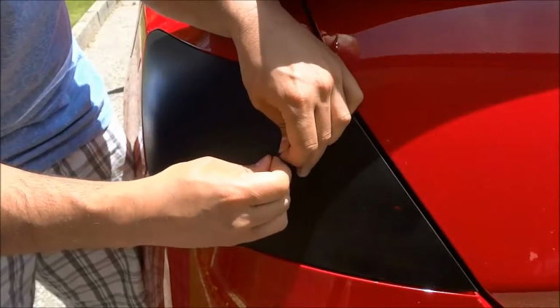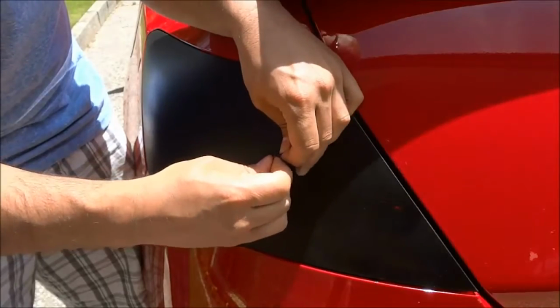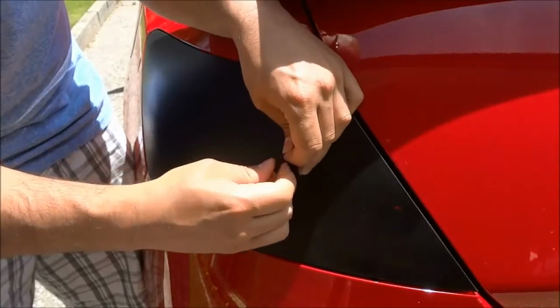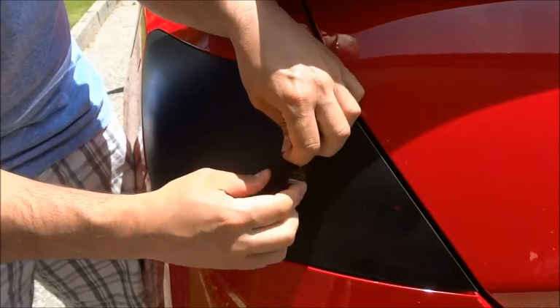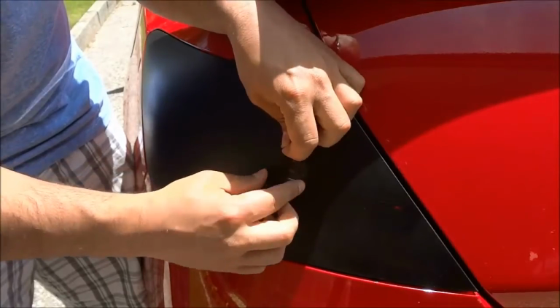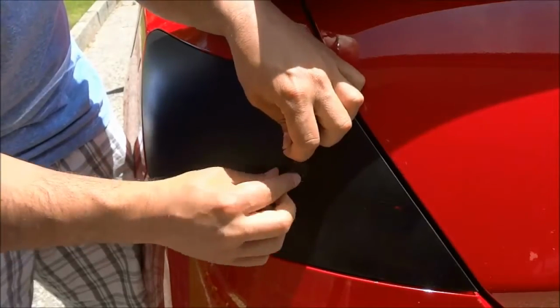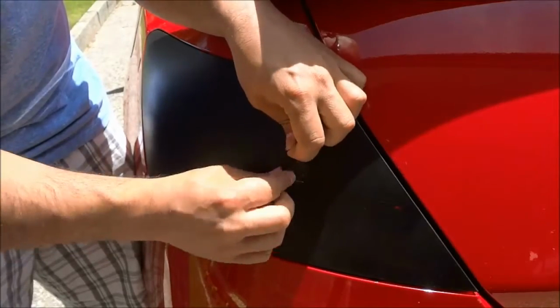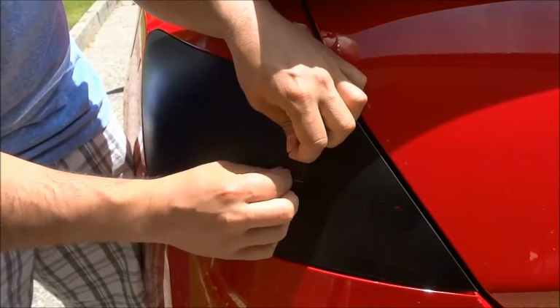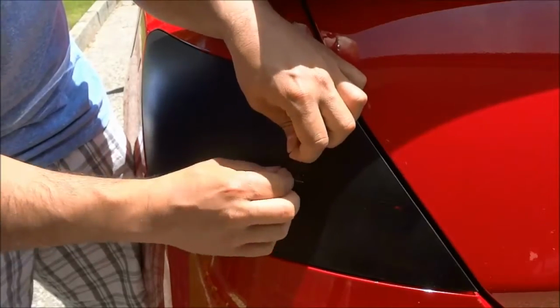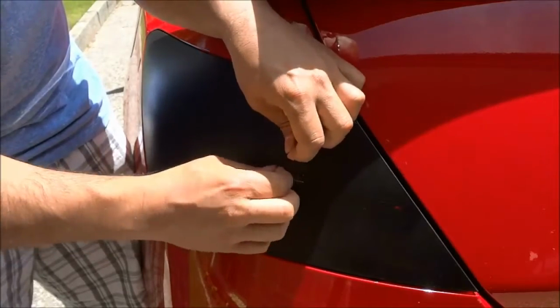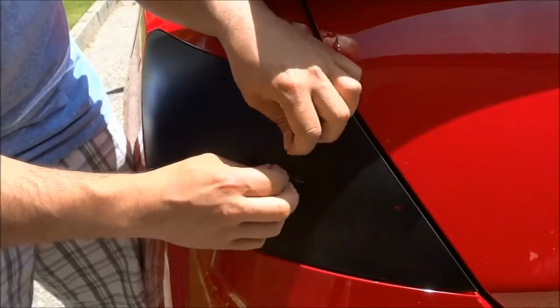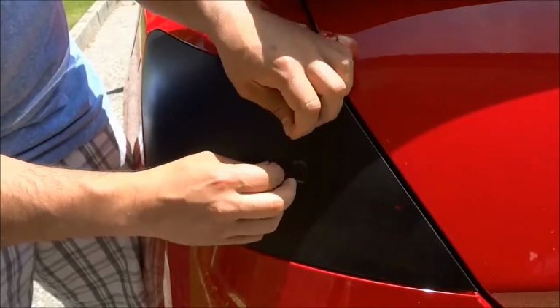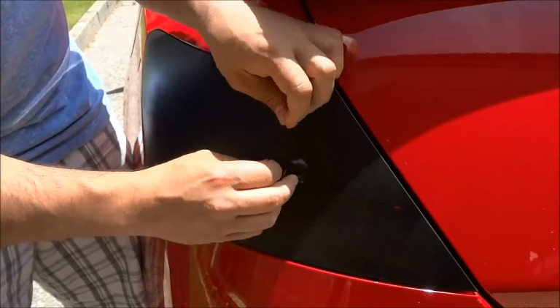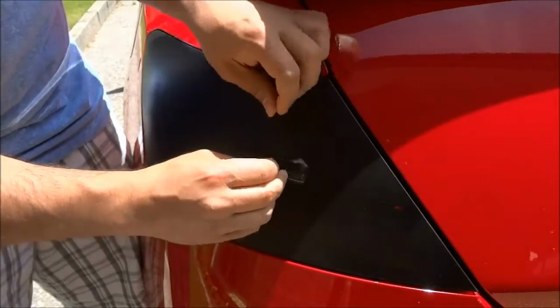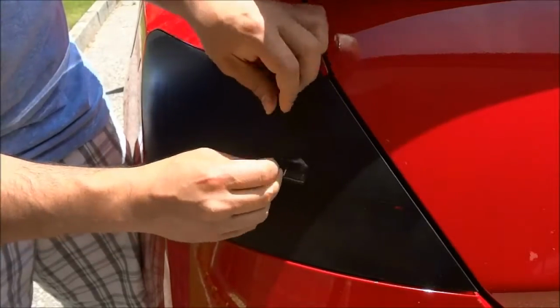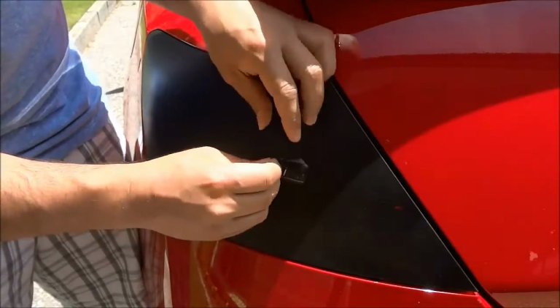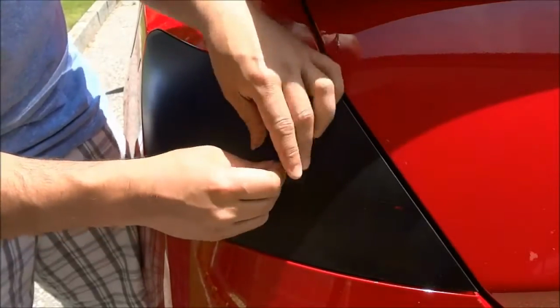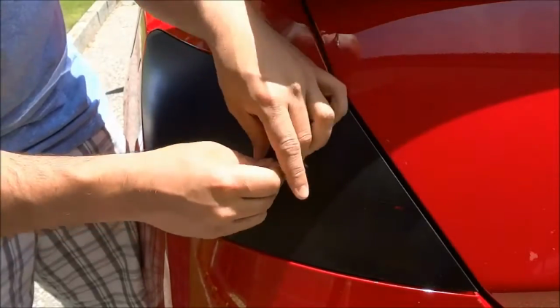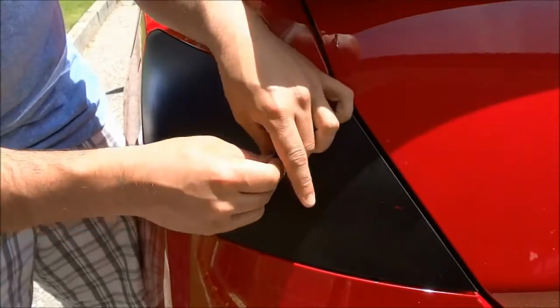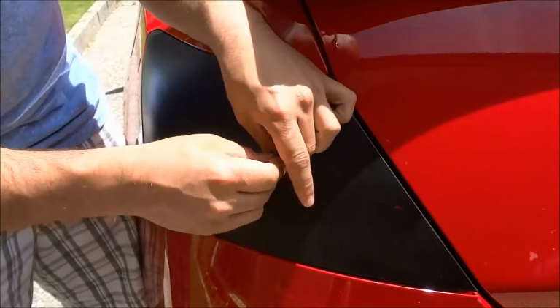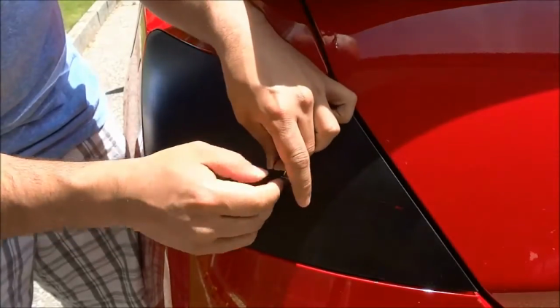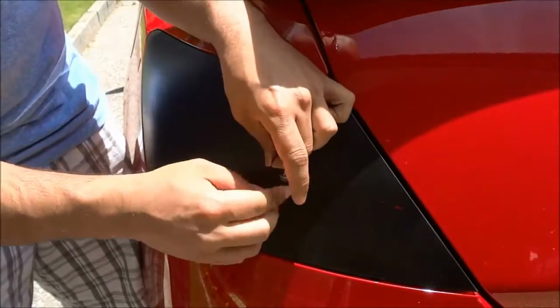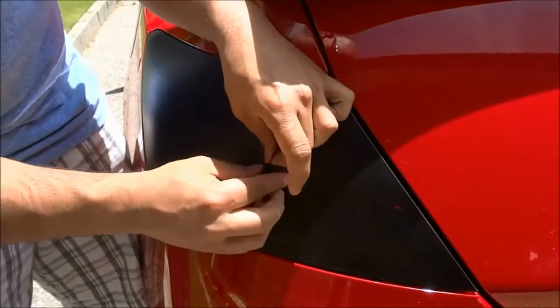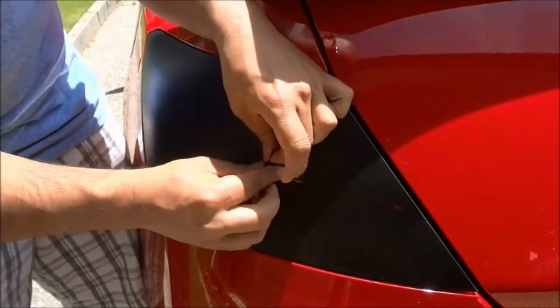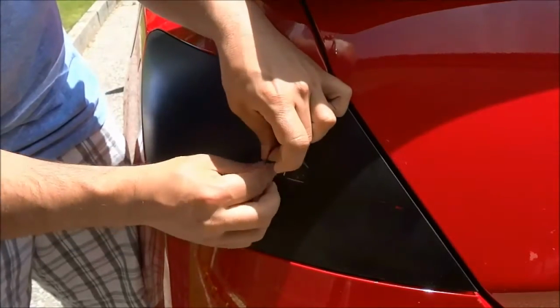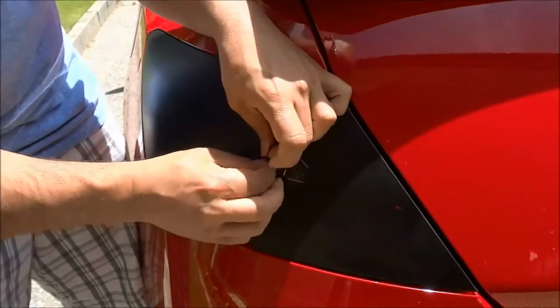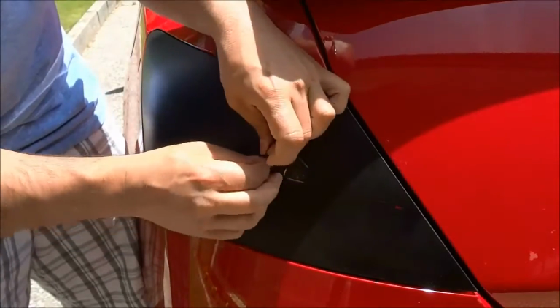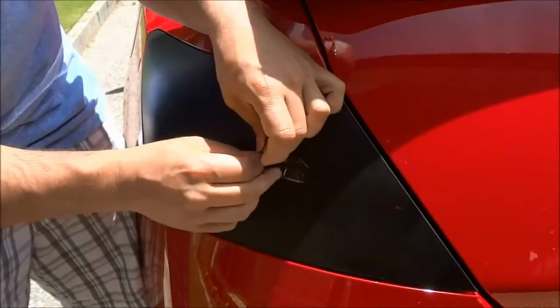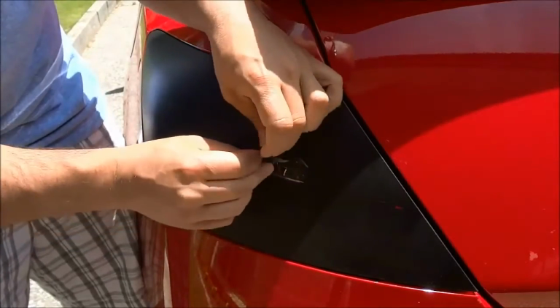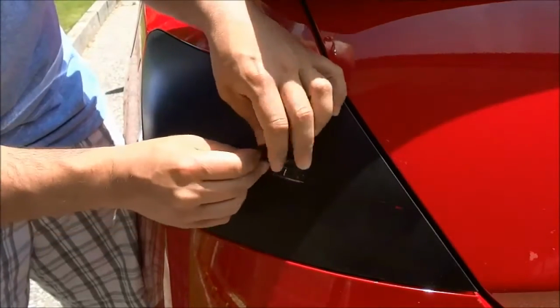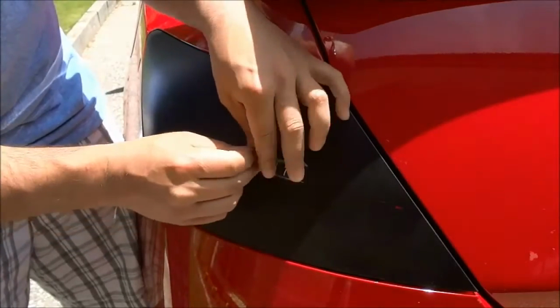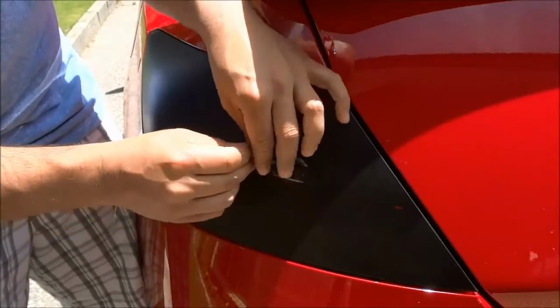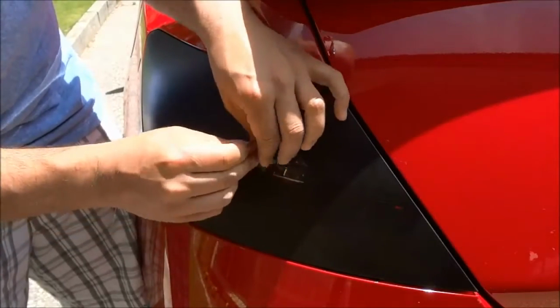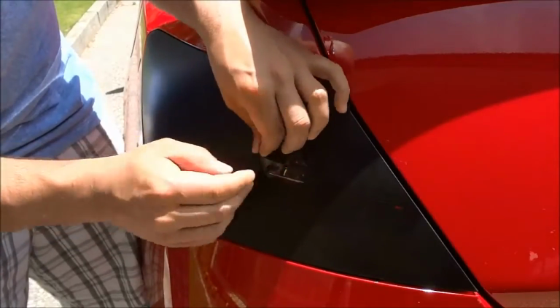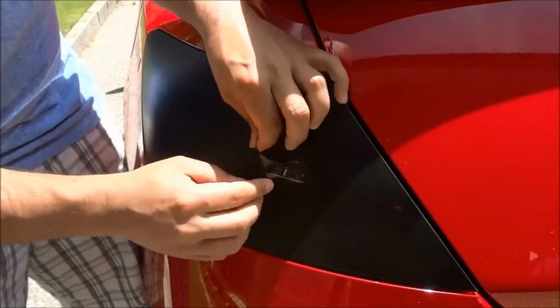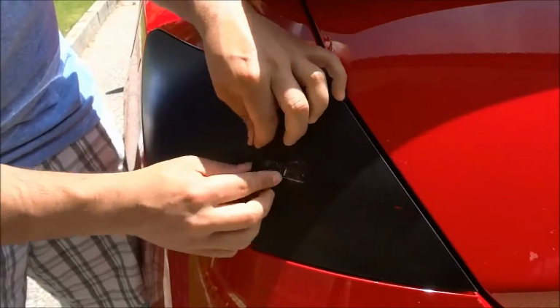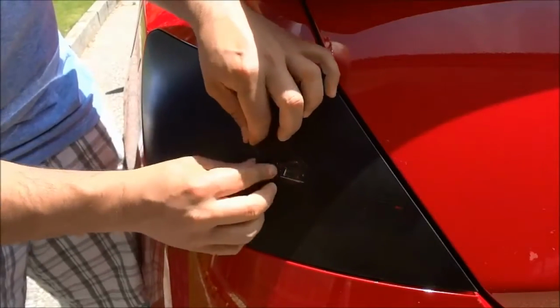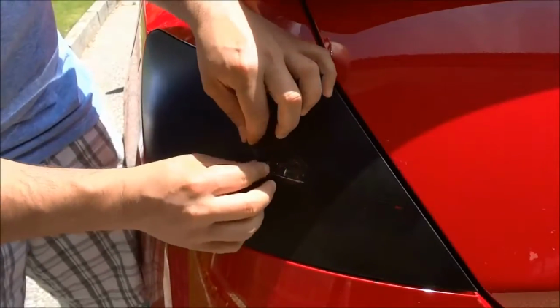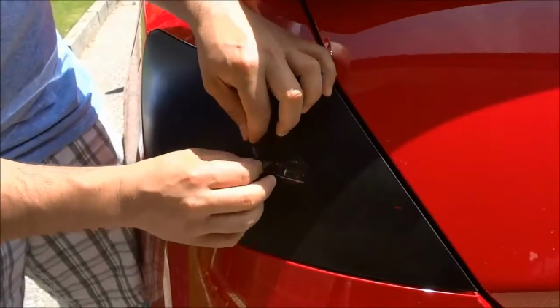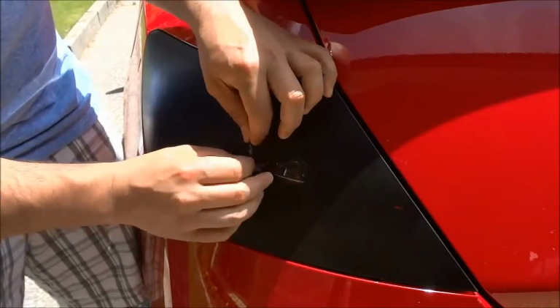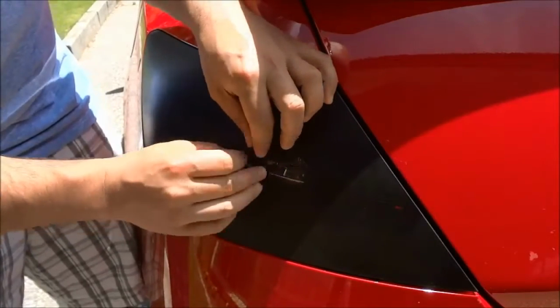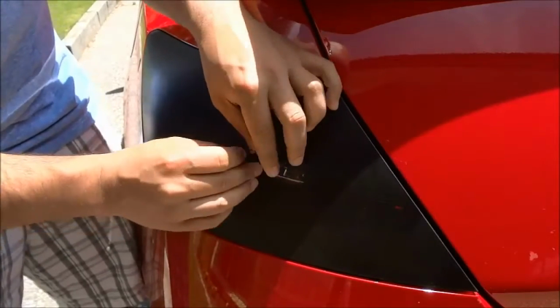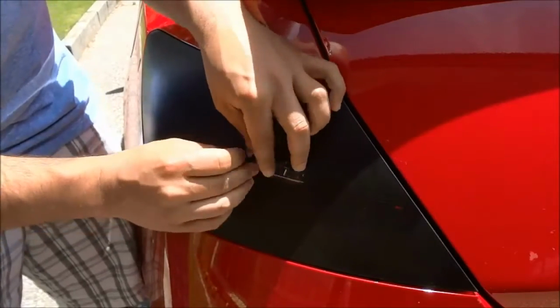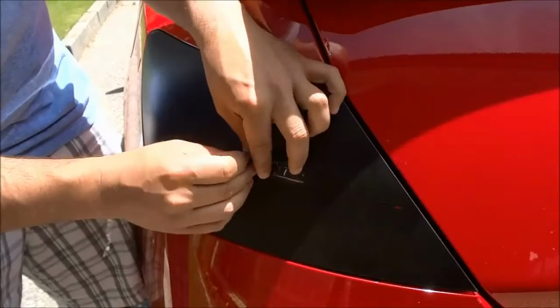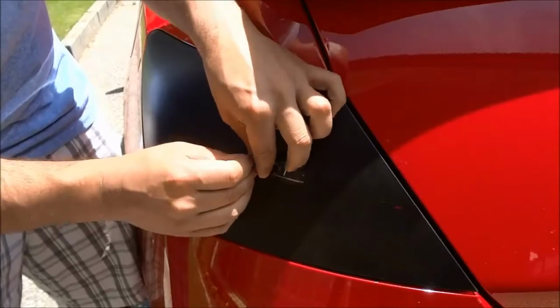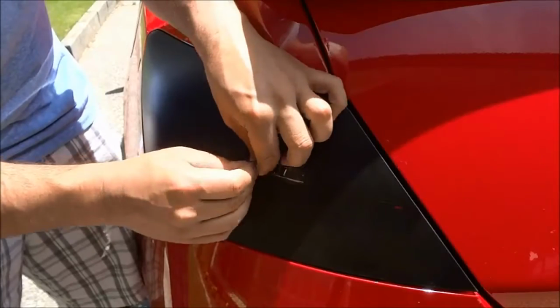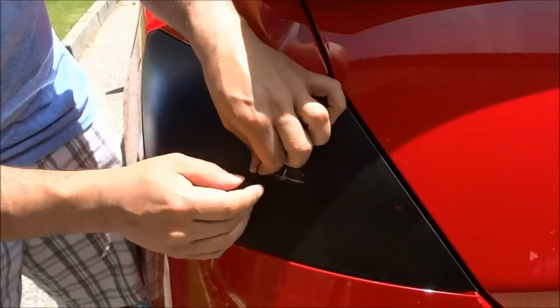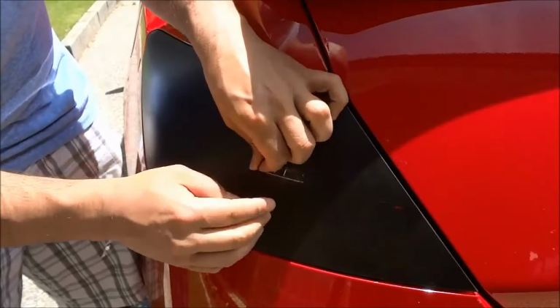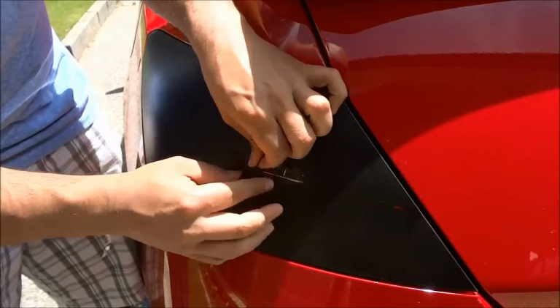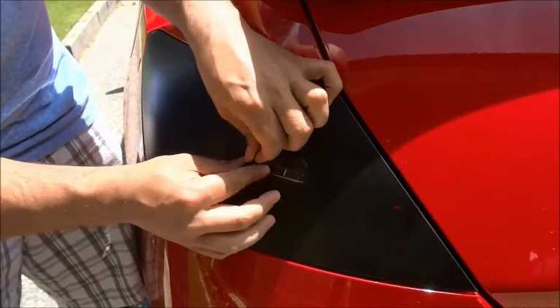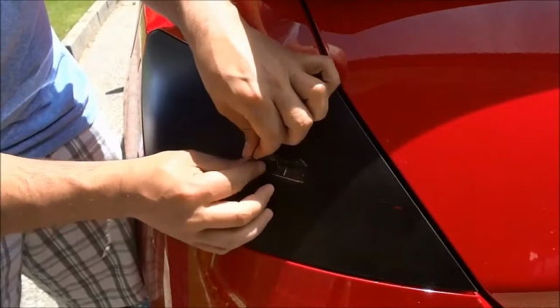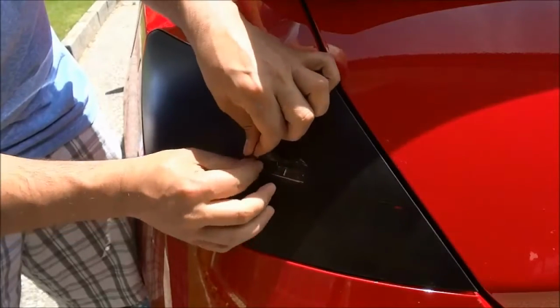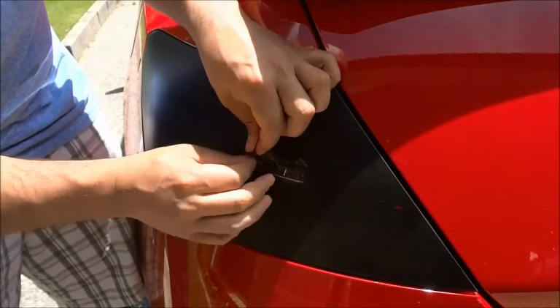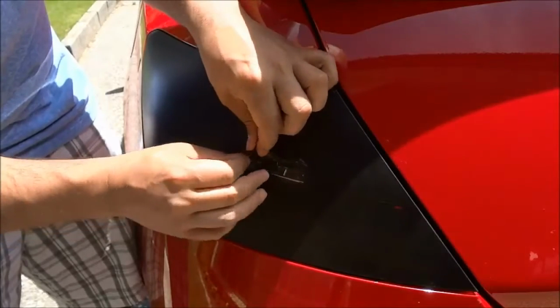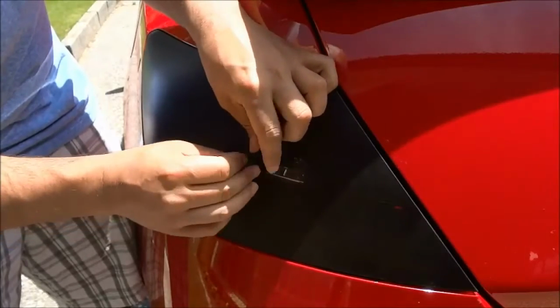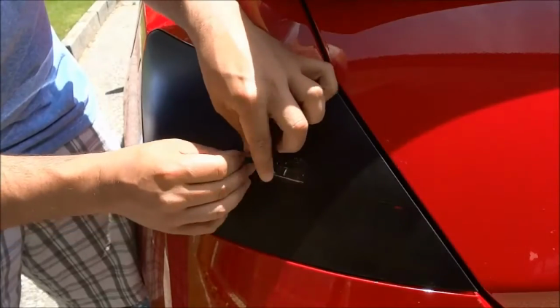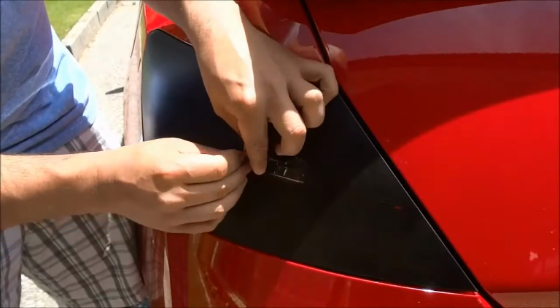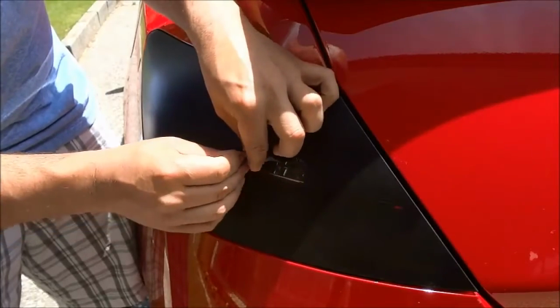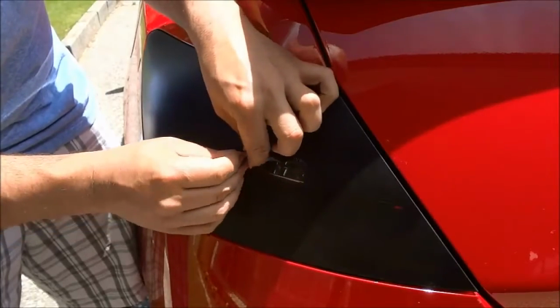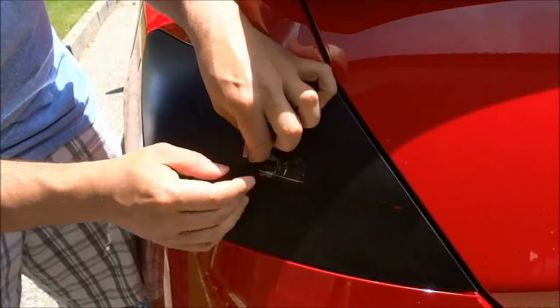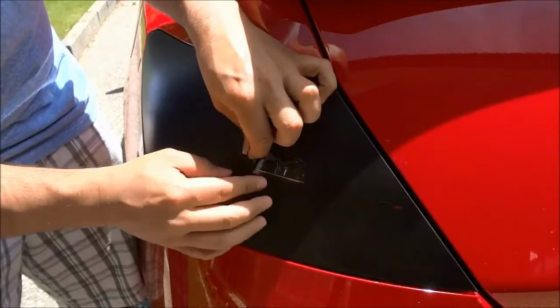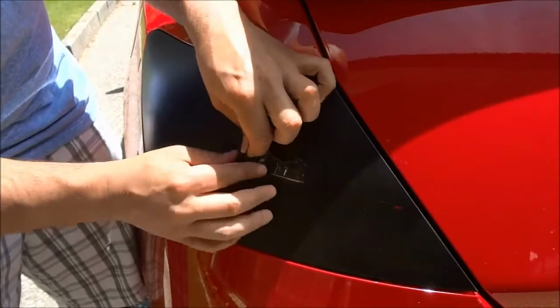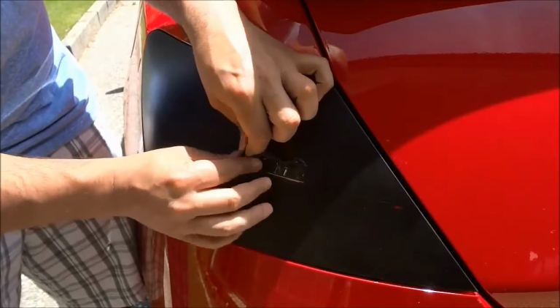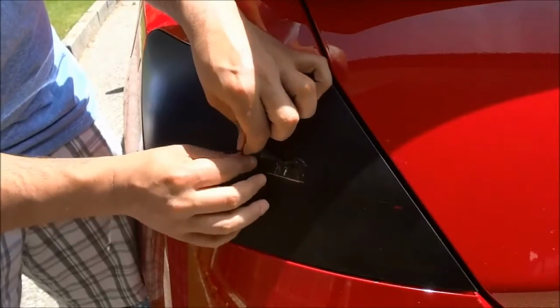So there we go. Now that I can grab onto a decent amount, I can just work my way around and peel it off.